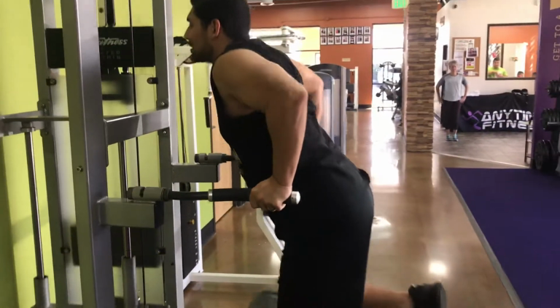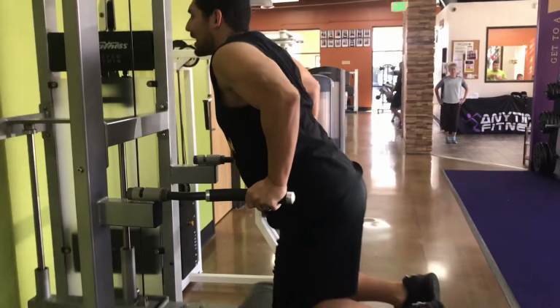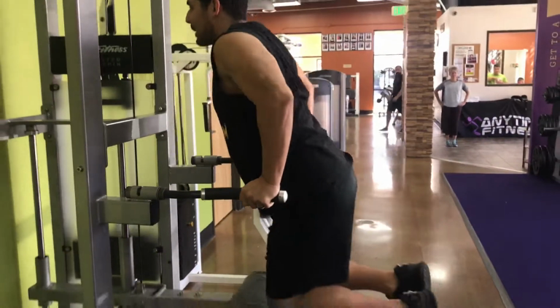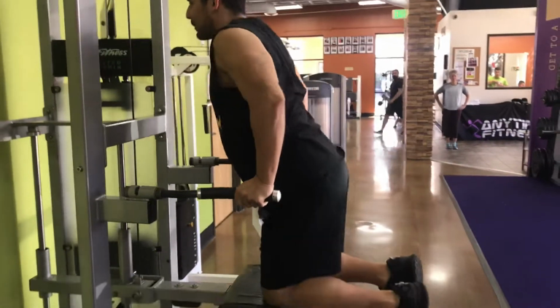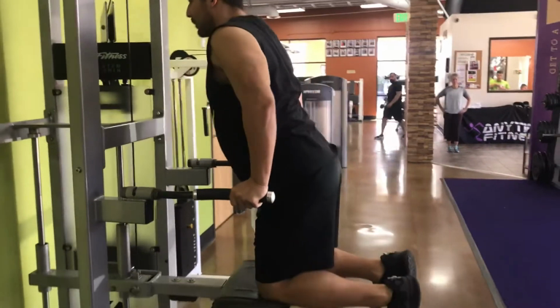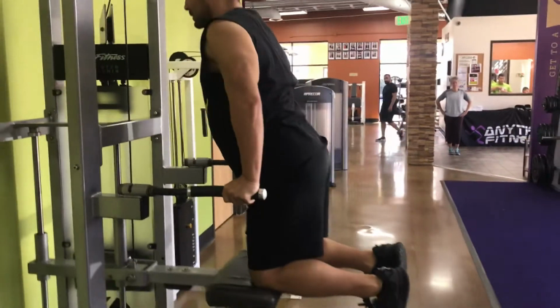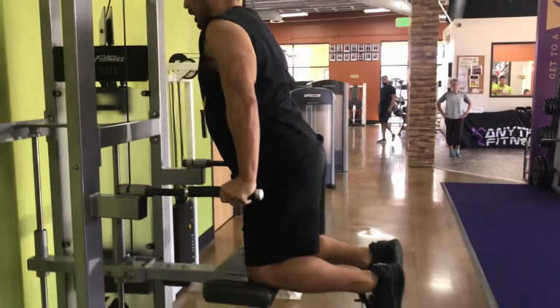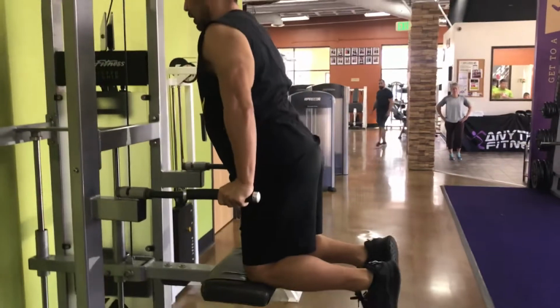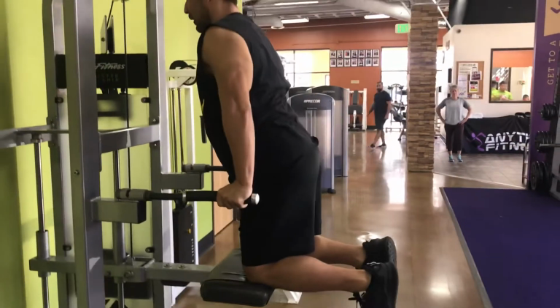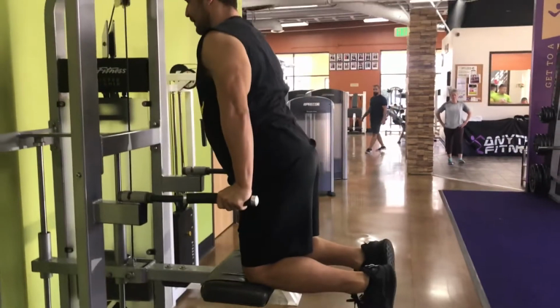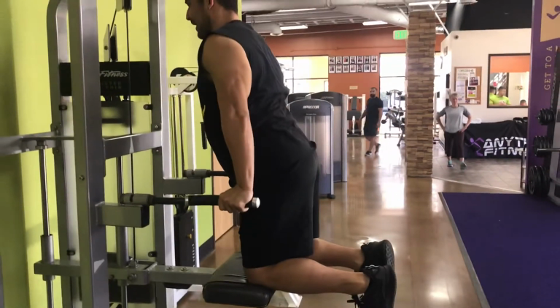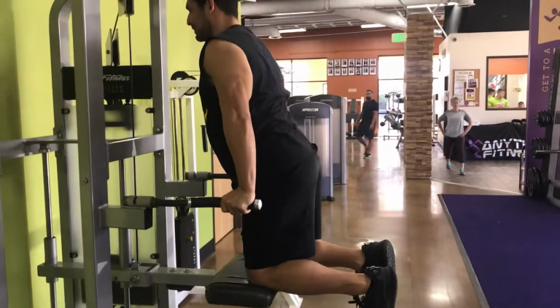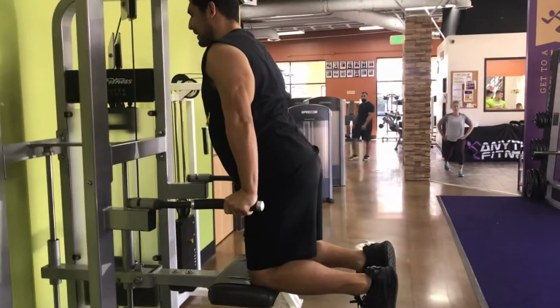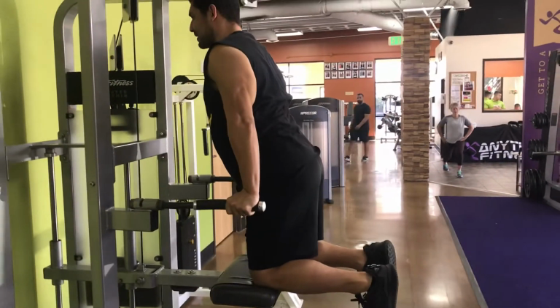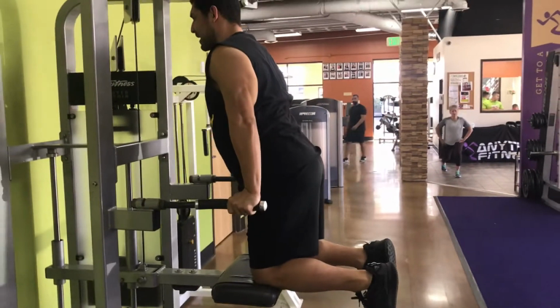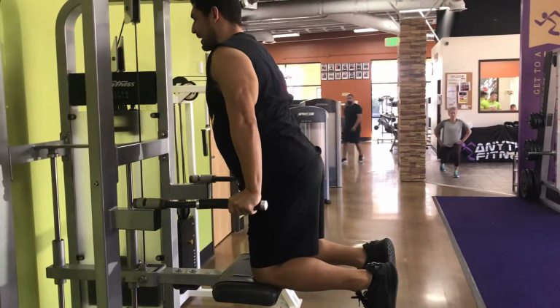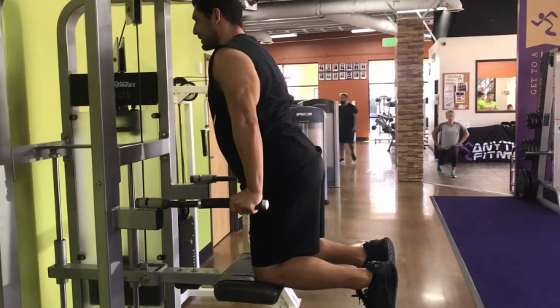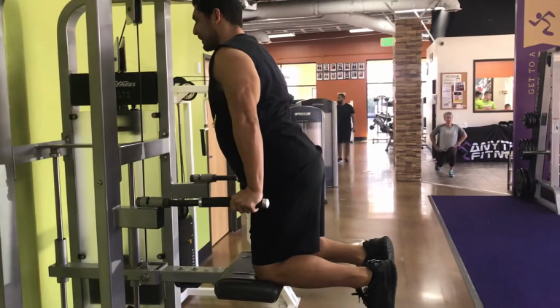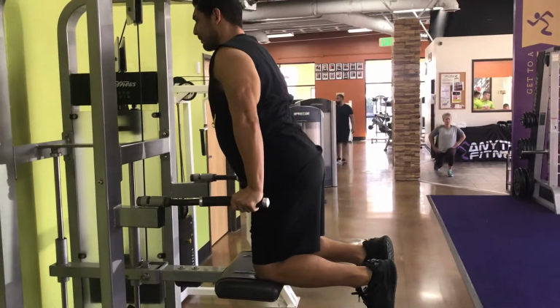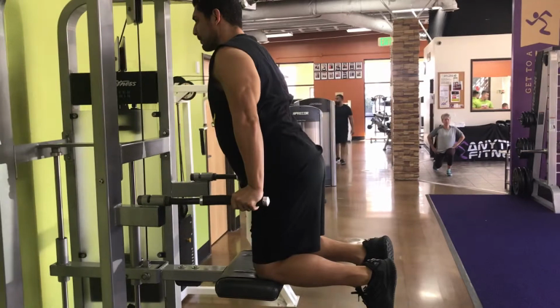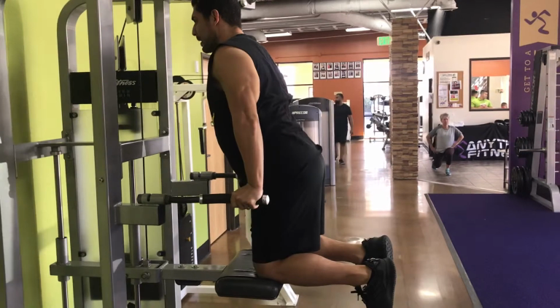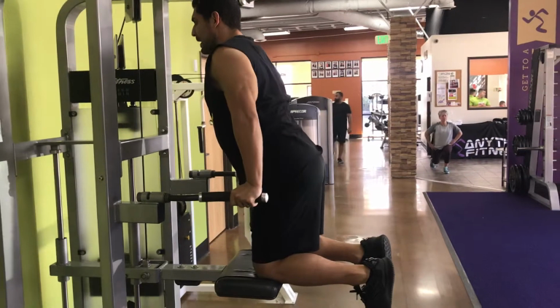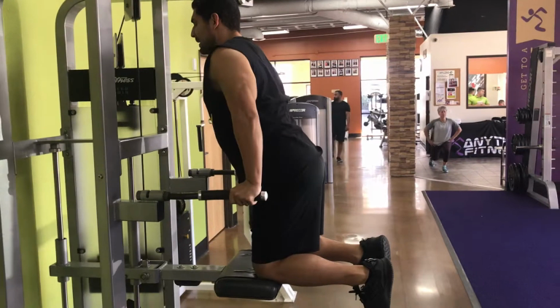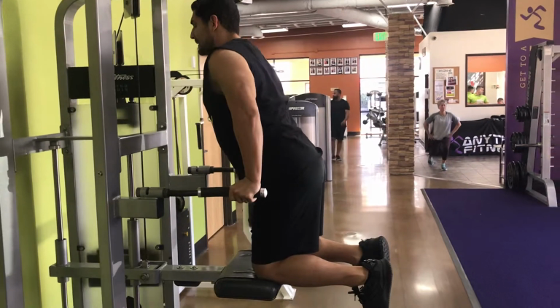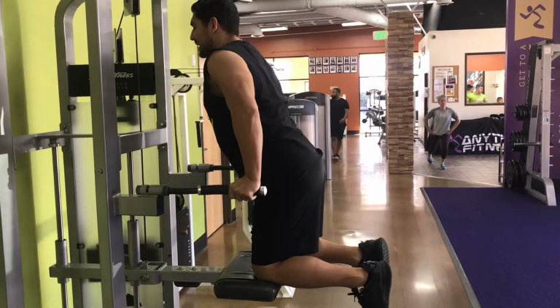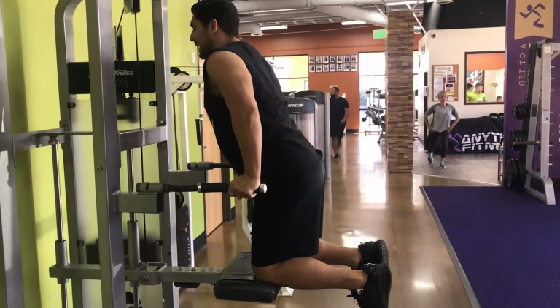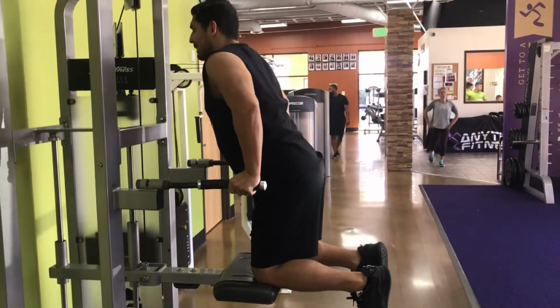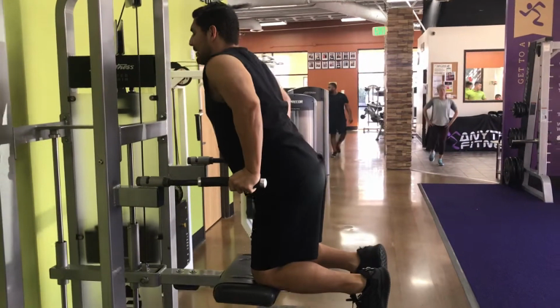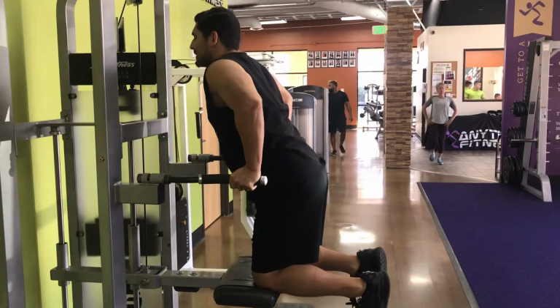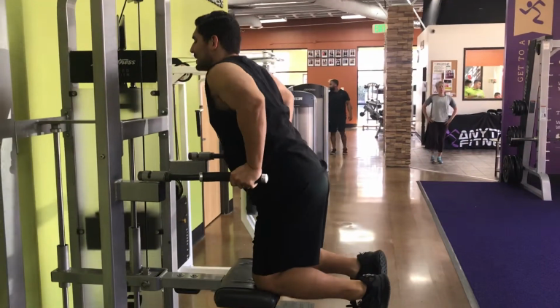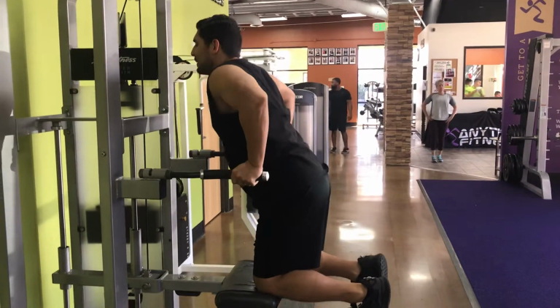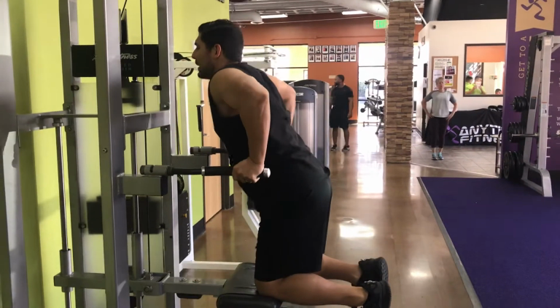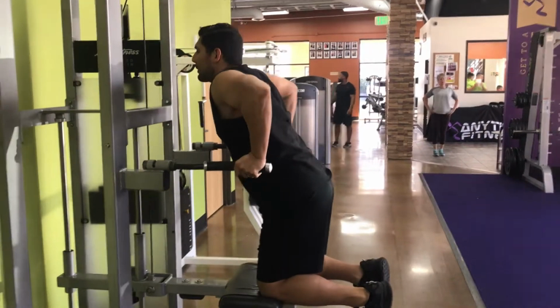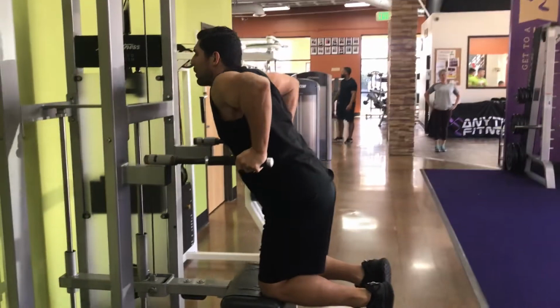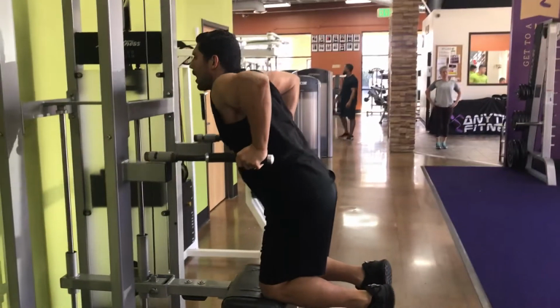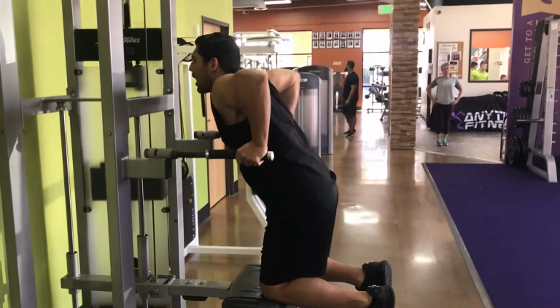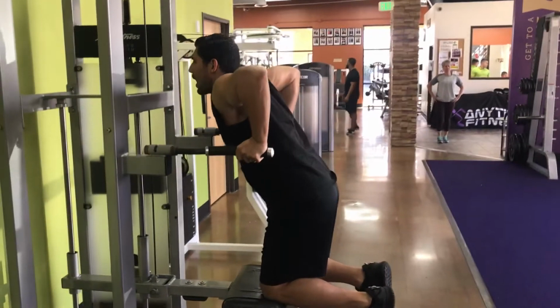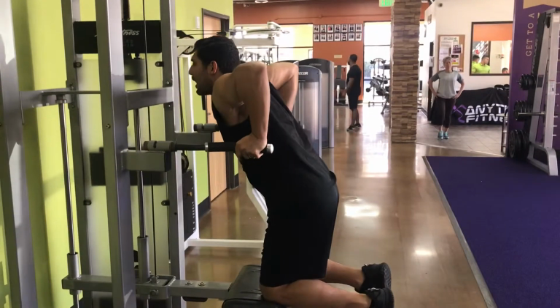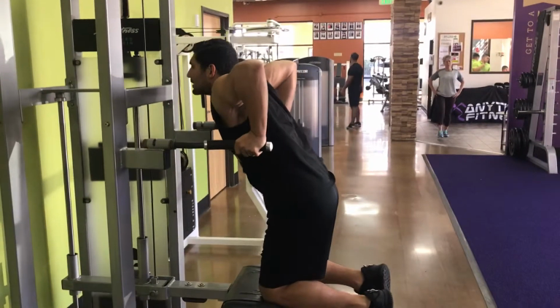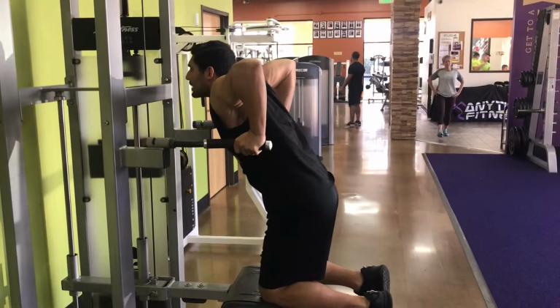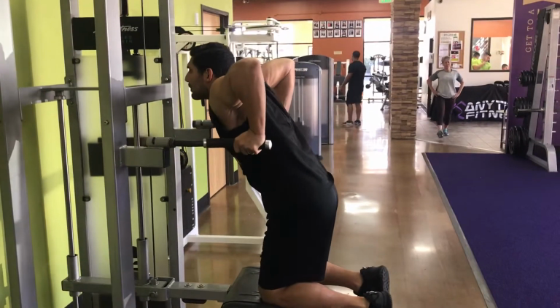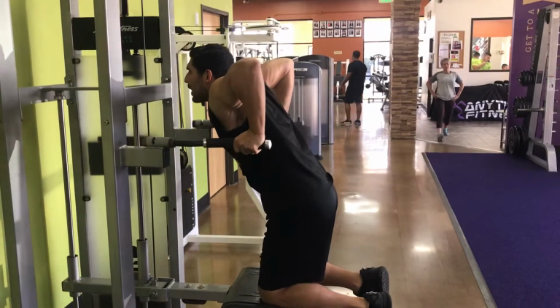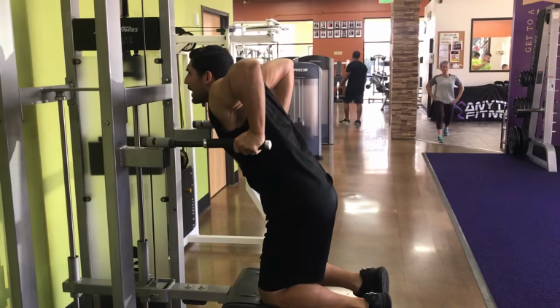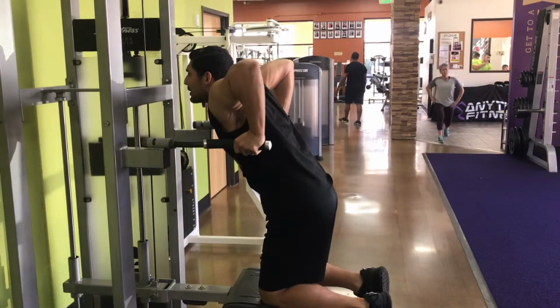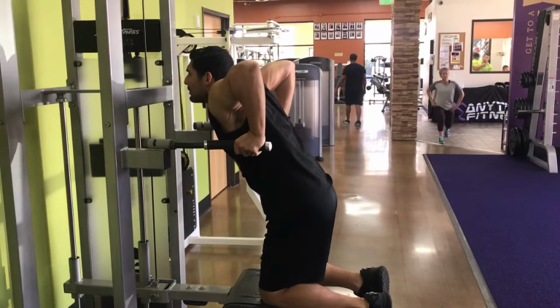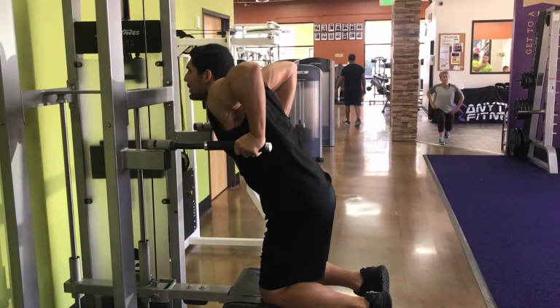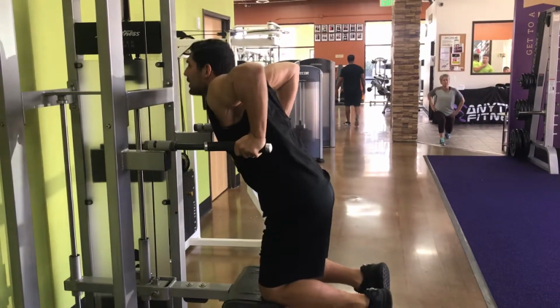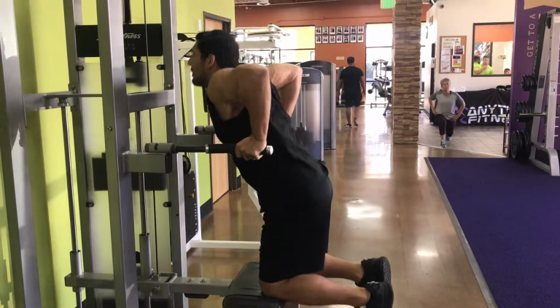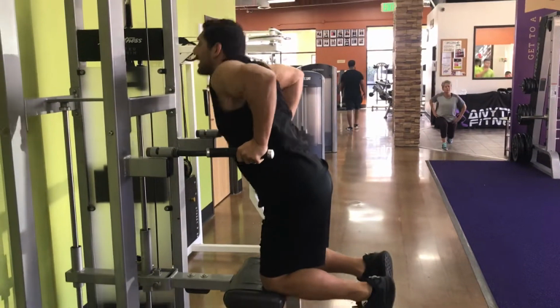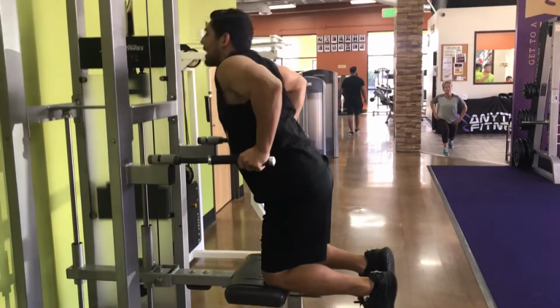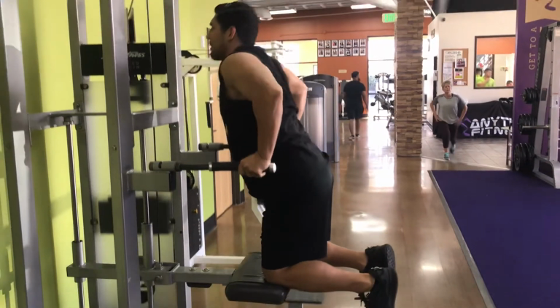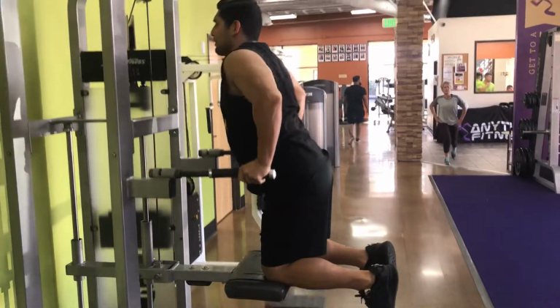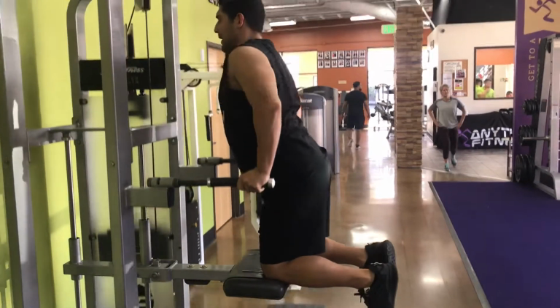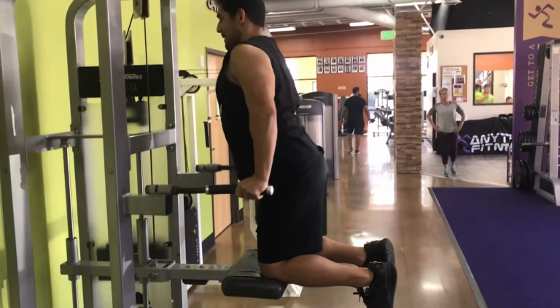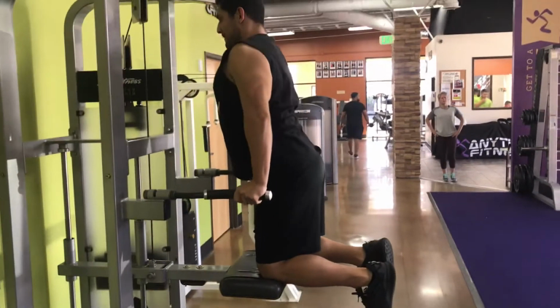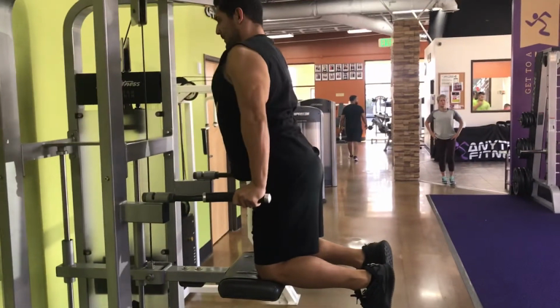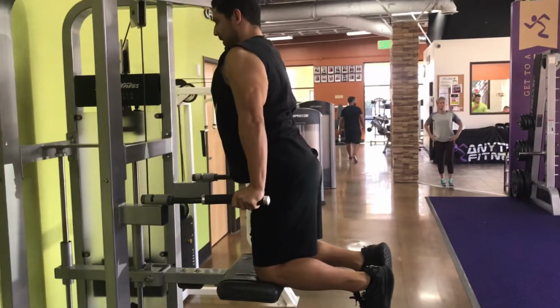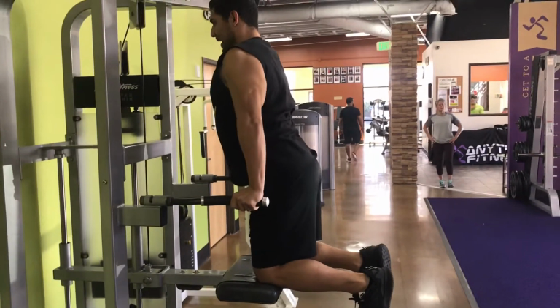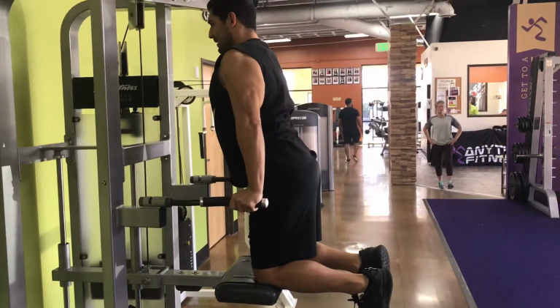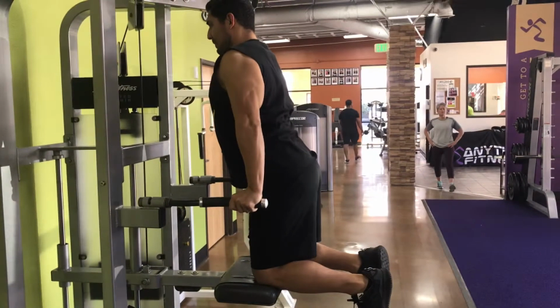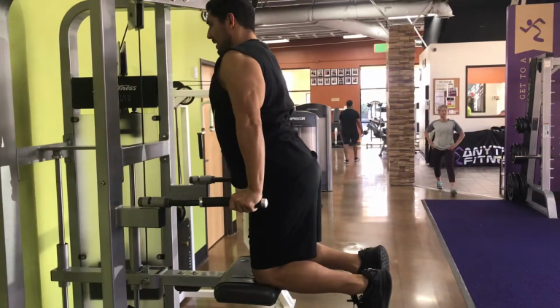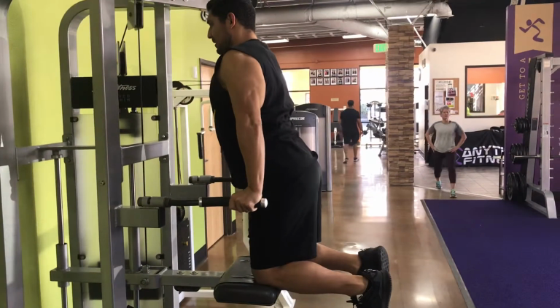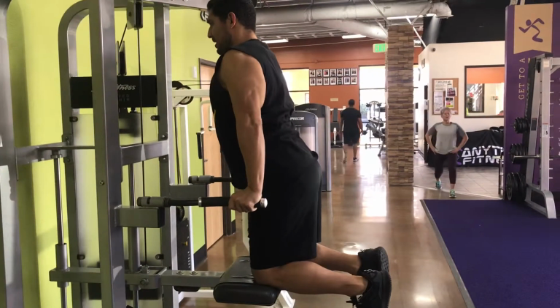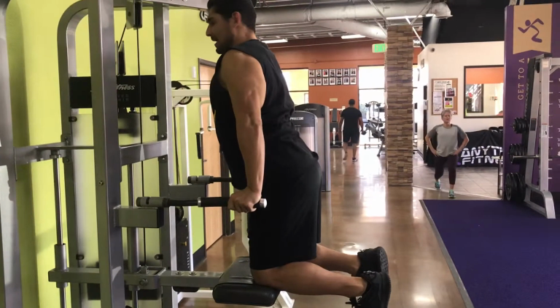Let's stand up a little bit taller. Flex my chest. Suck in my stomach. Pause at the bottom. Back up. Flex my chest.